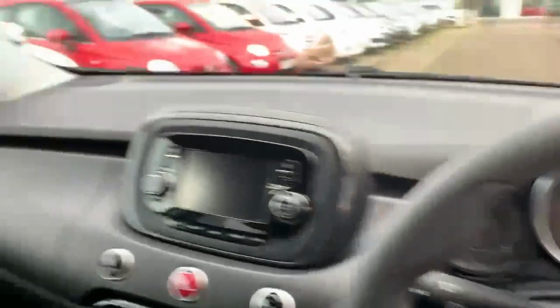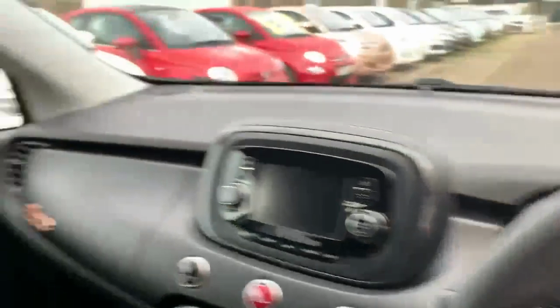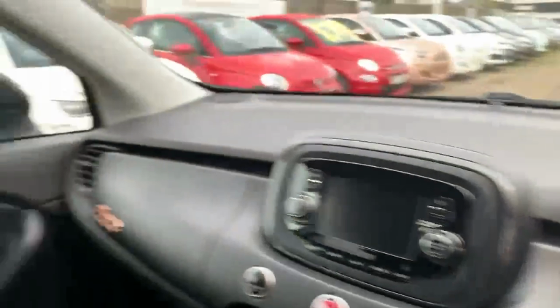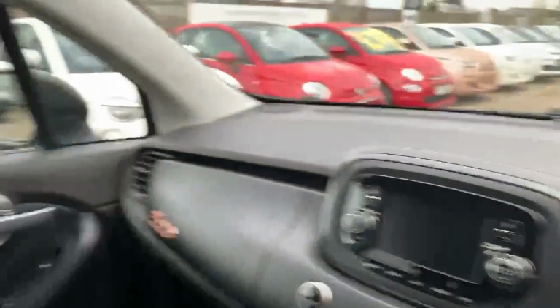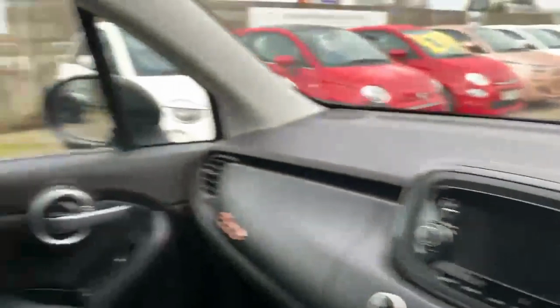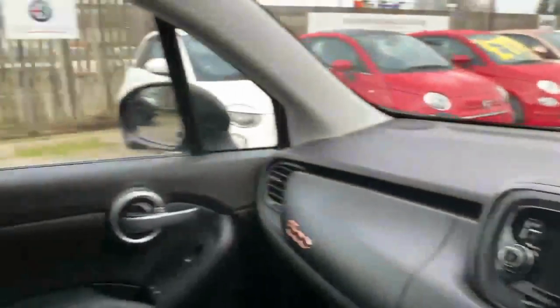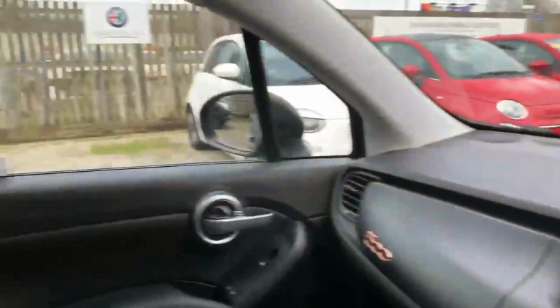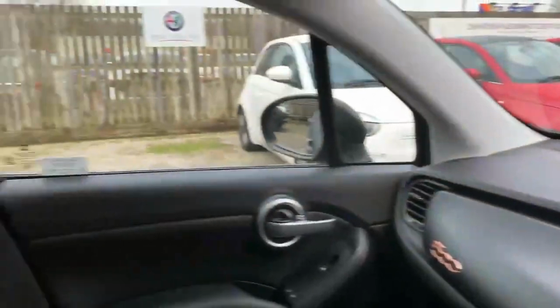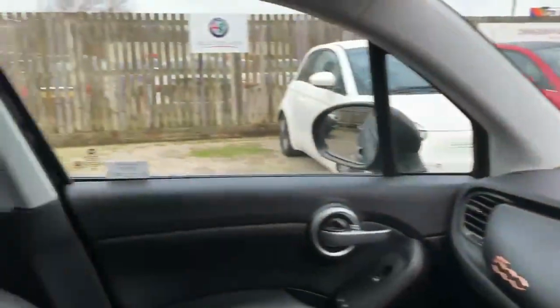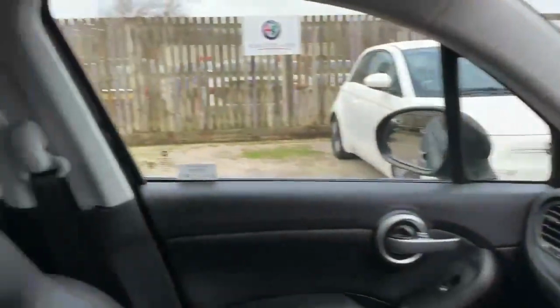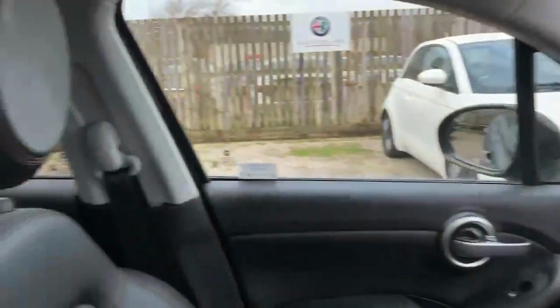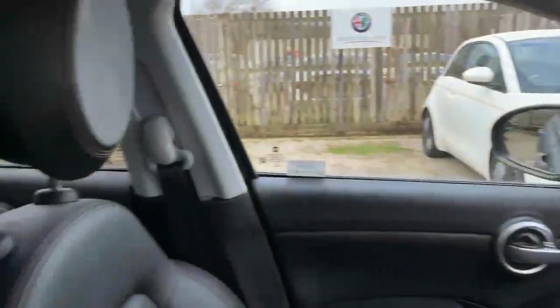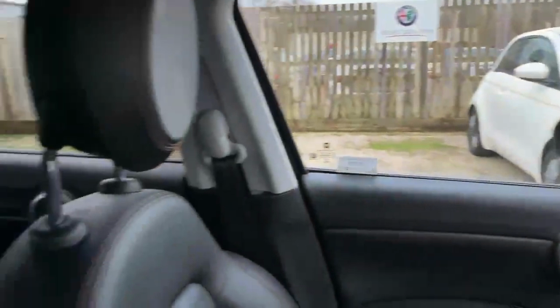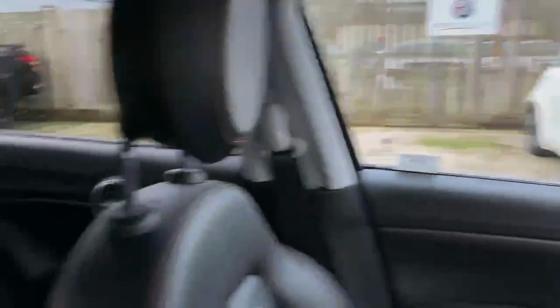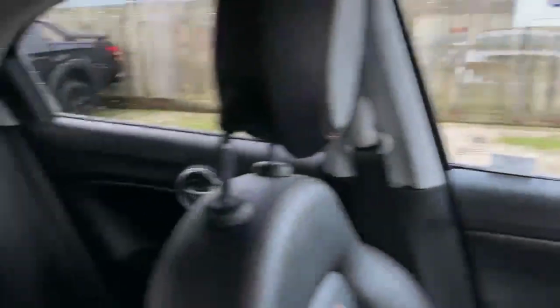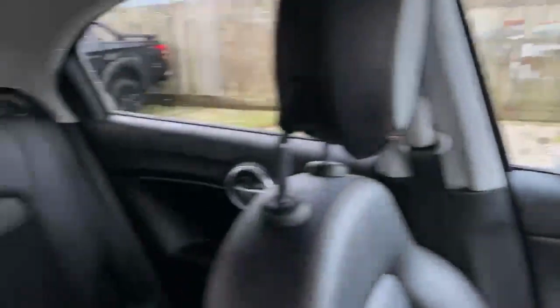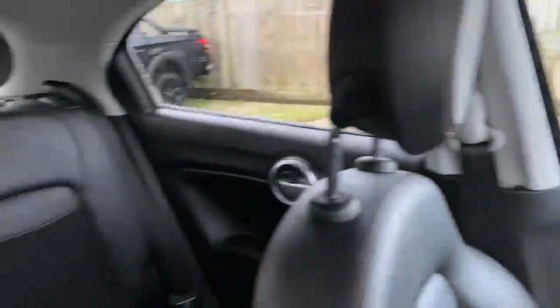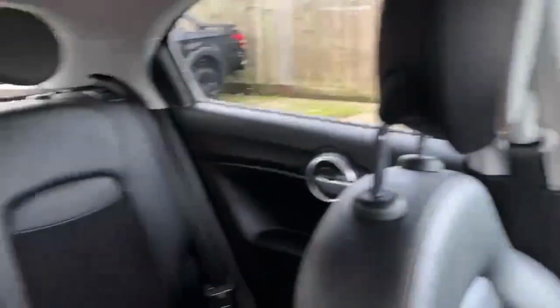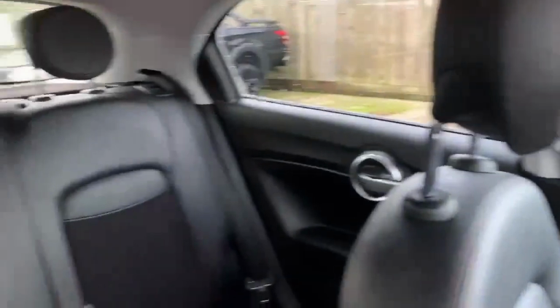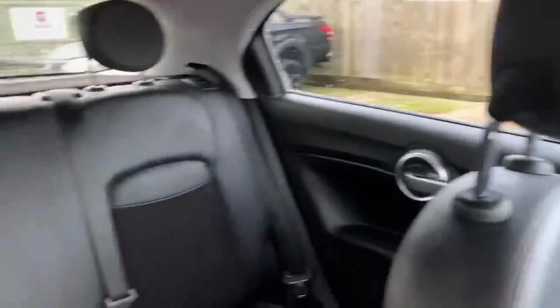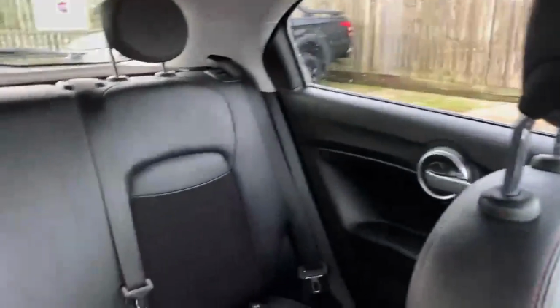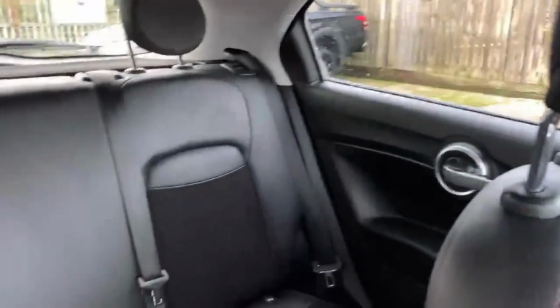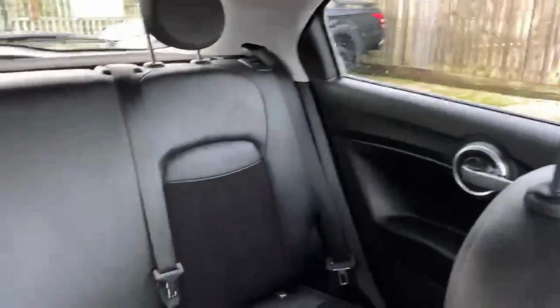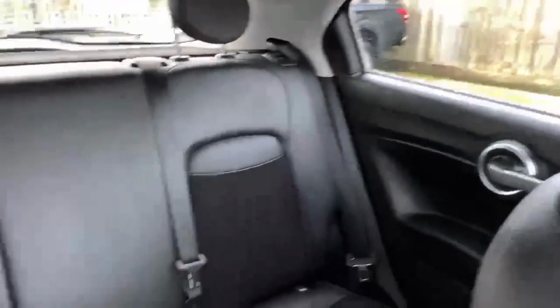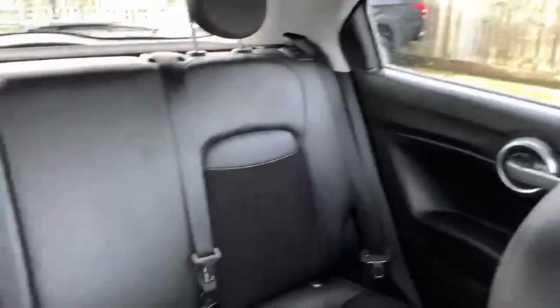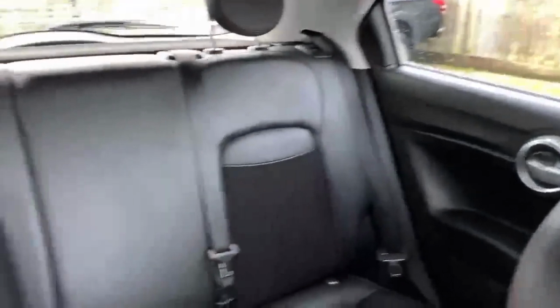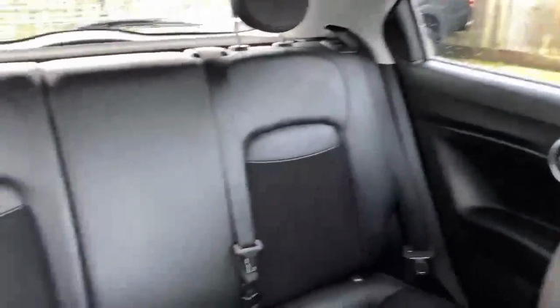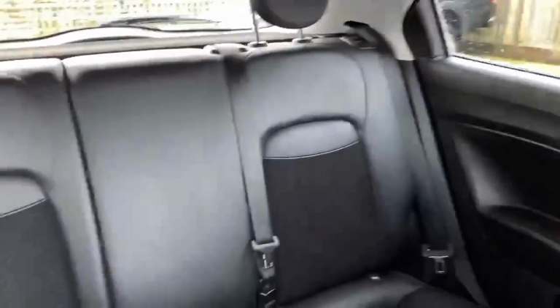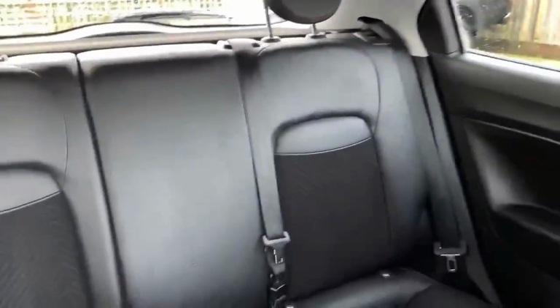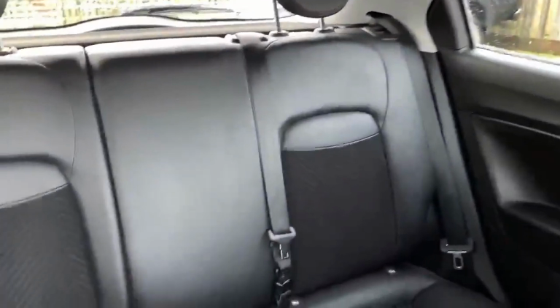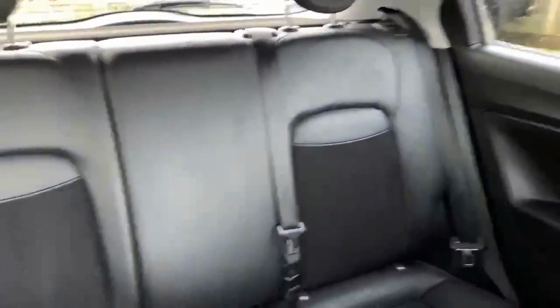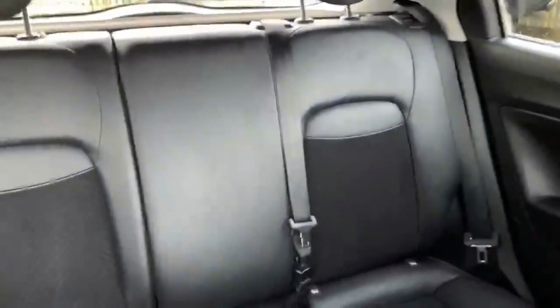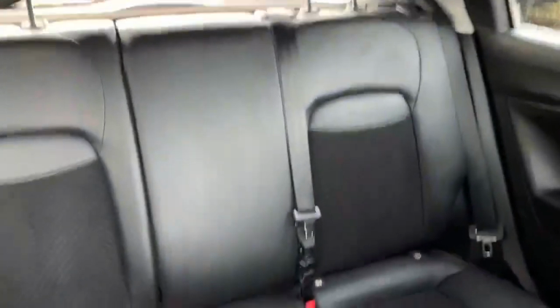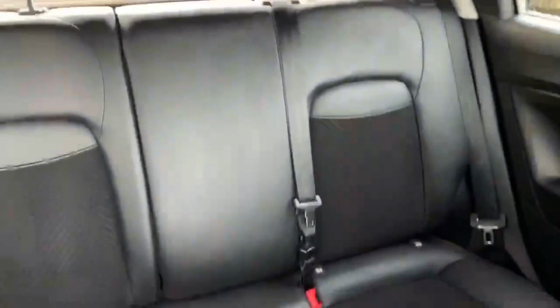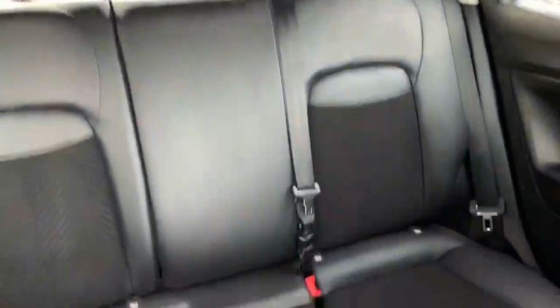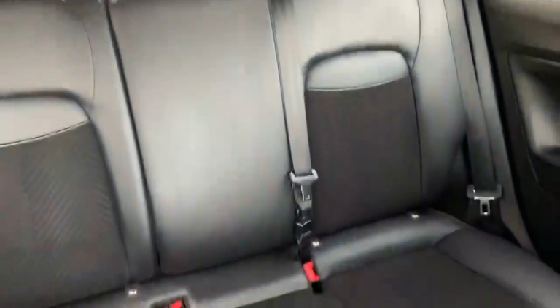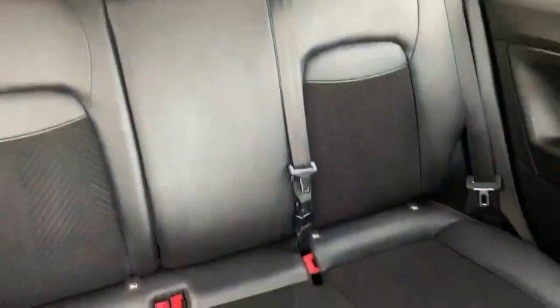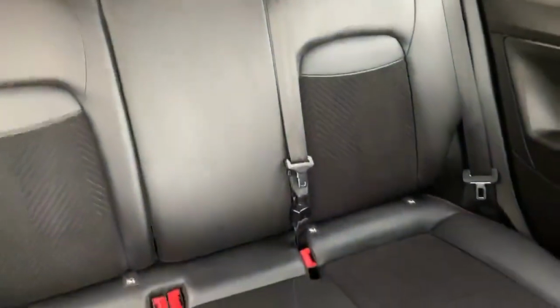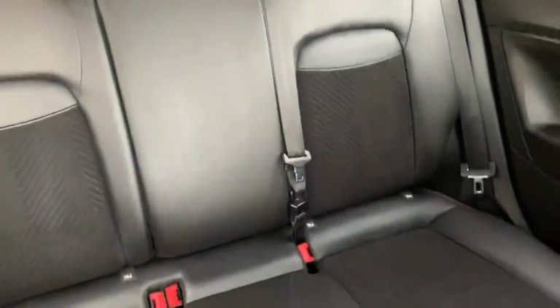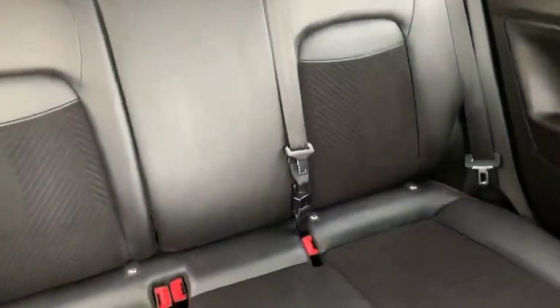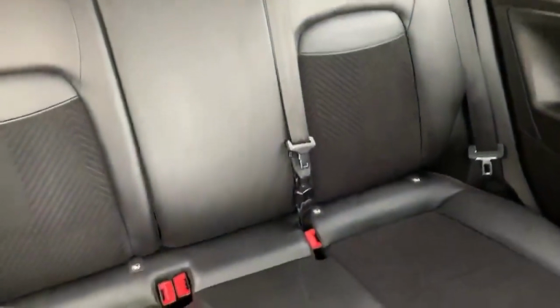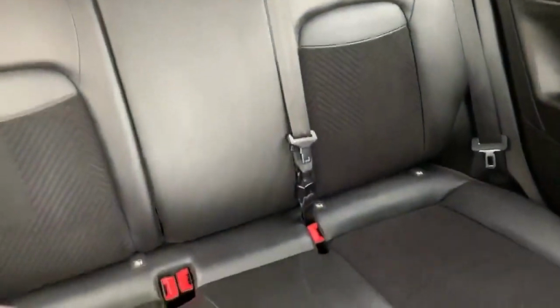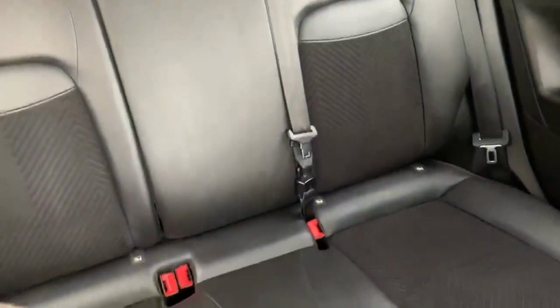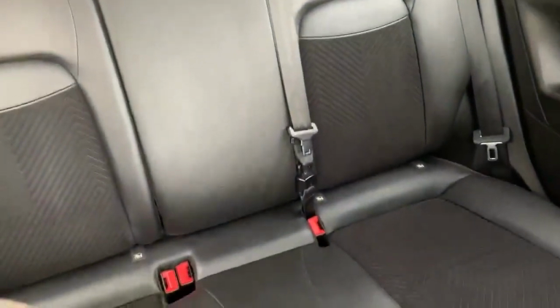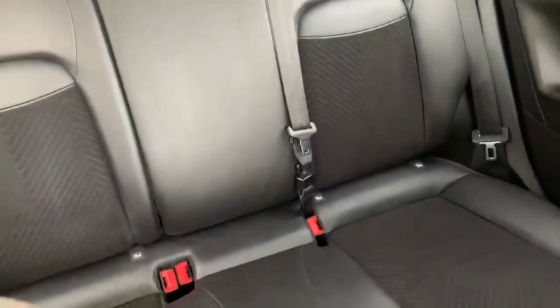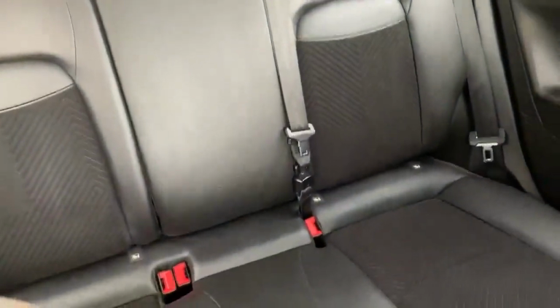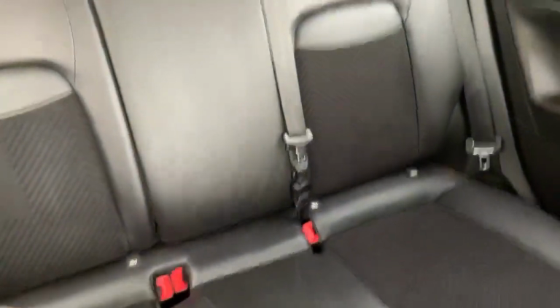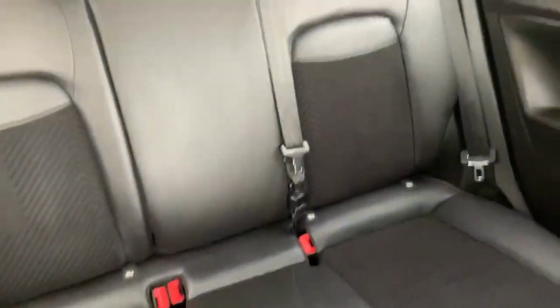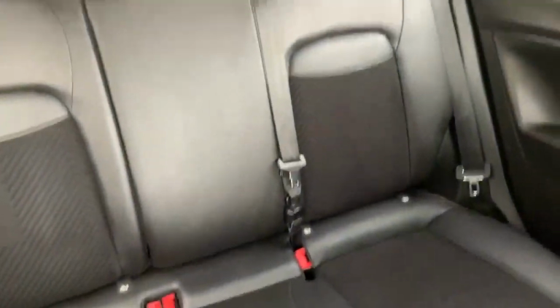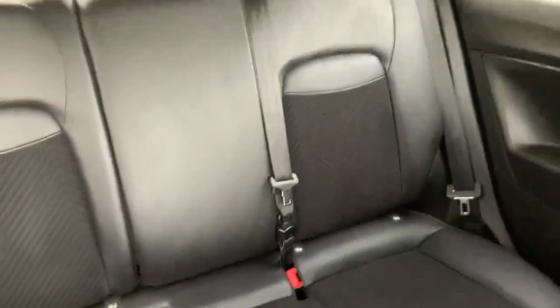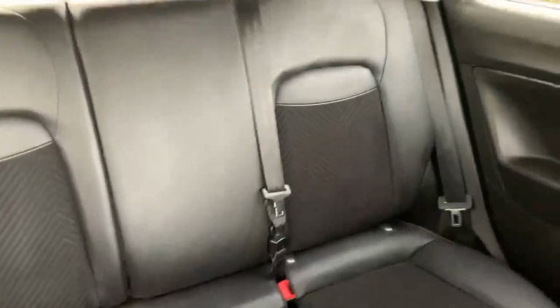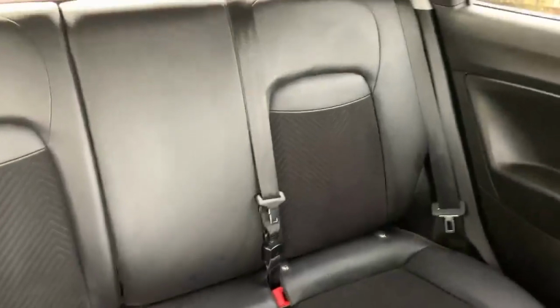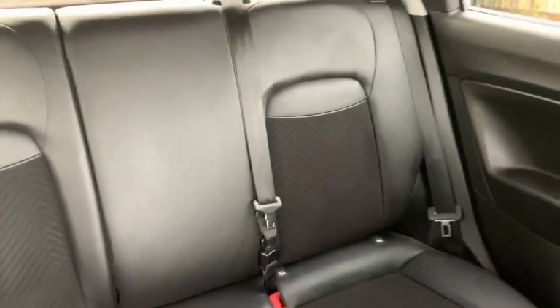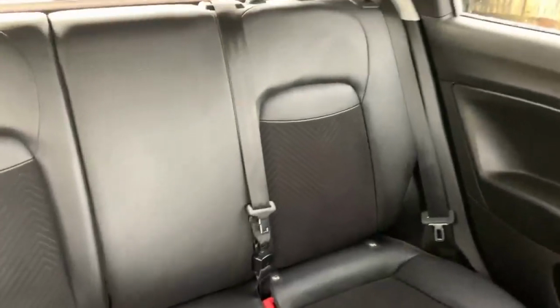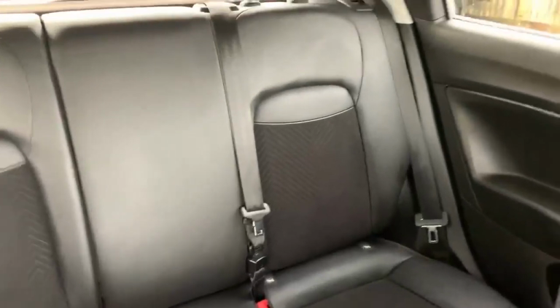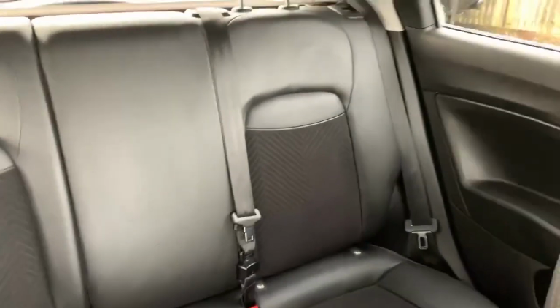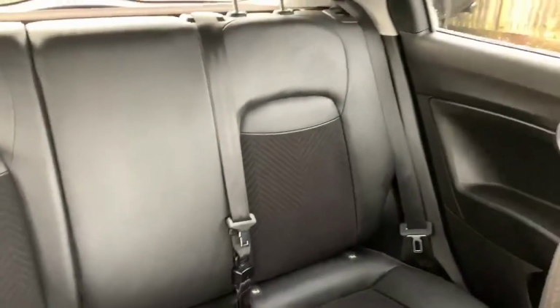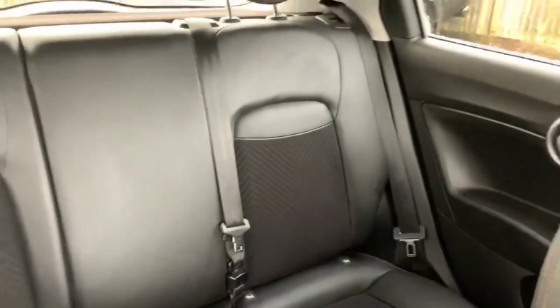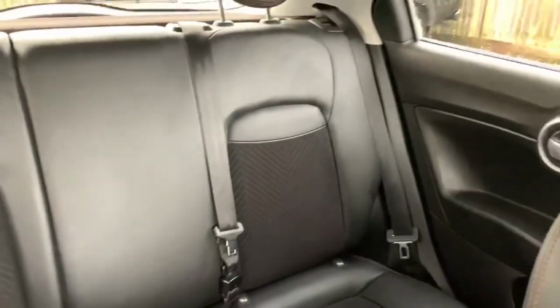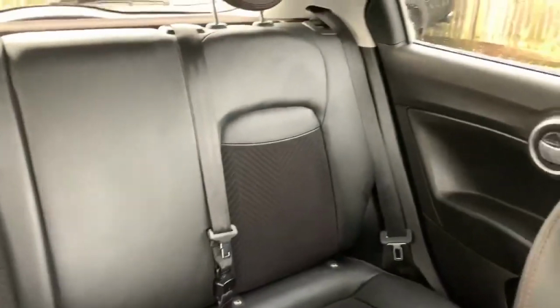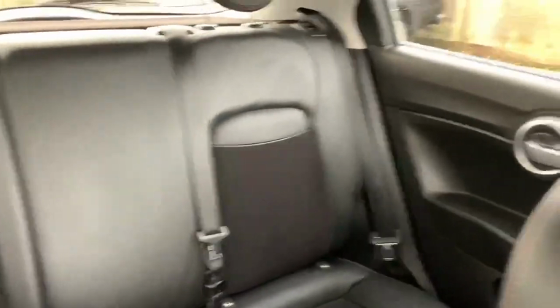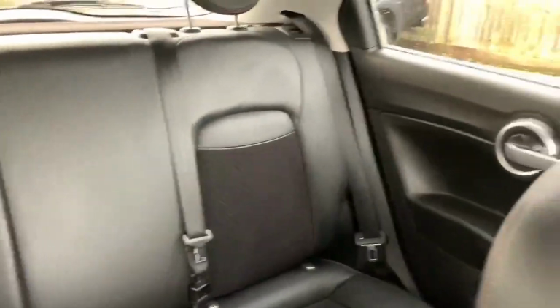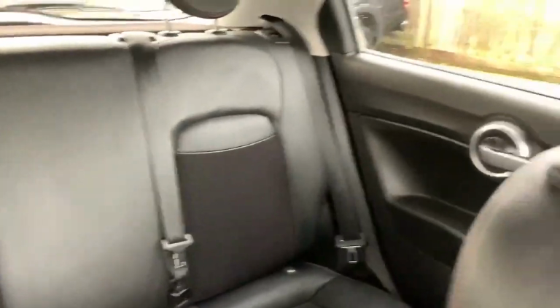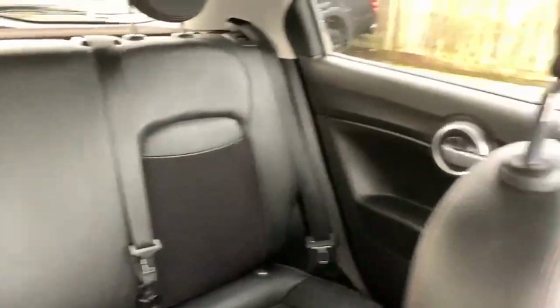Give a little look in the back. Nice finish there with the half leather in the back continuing as well.